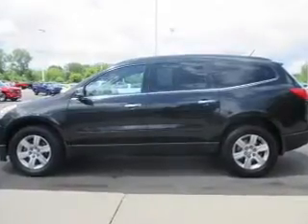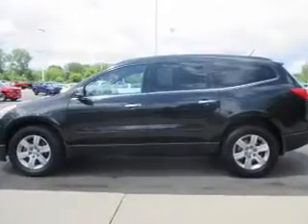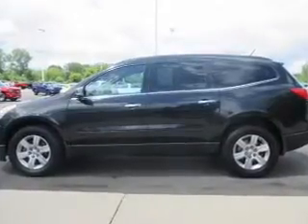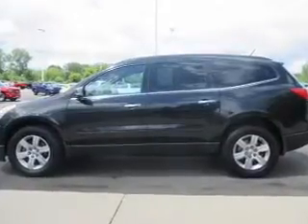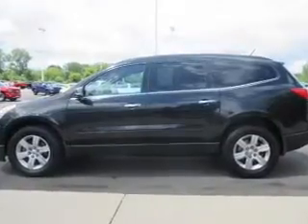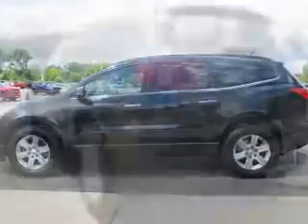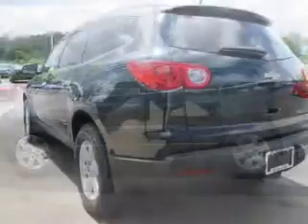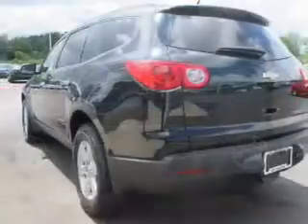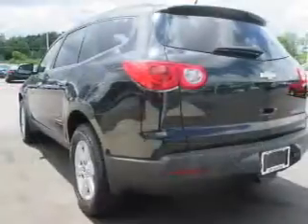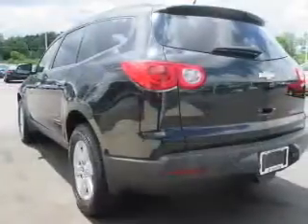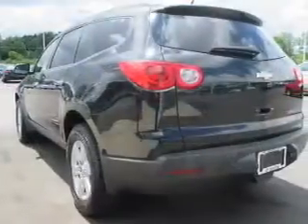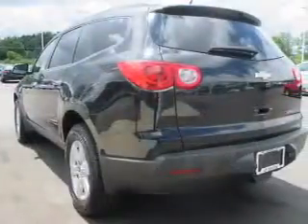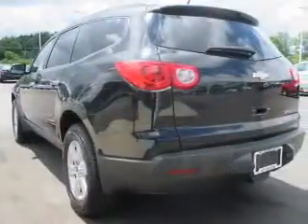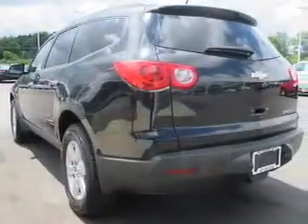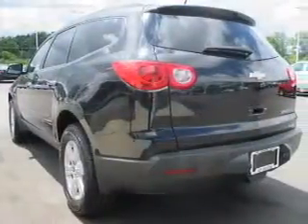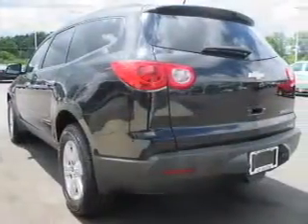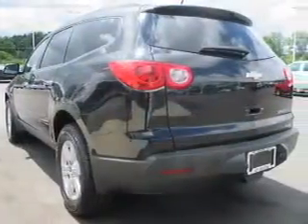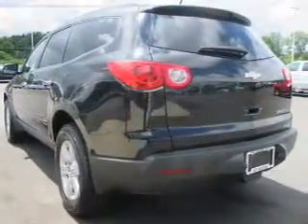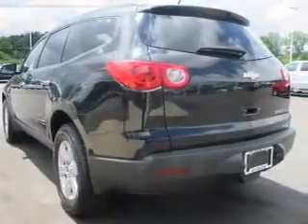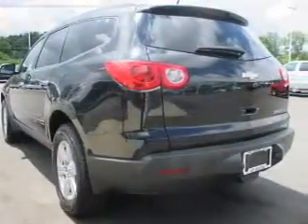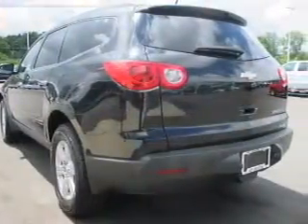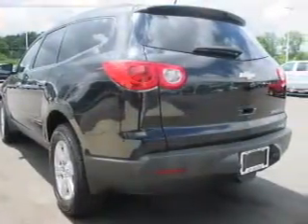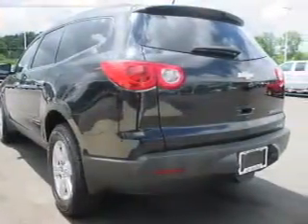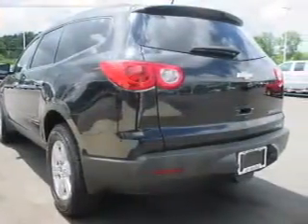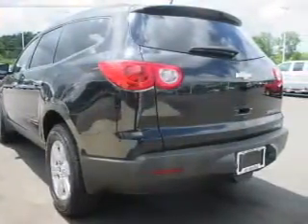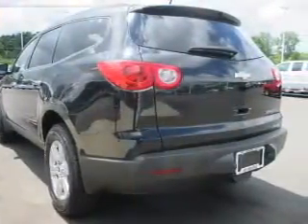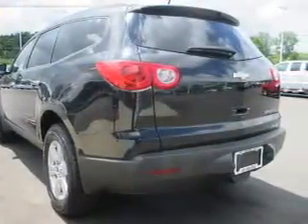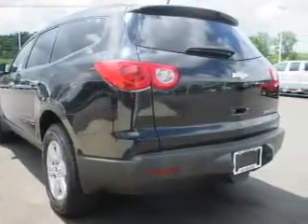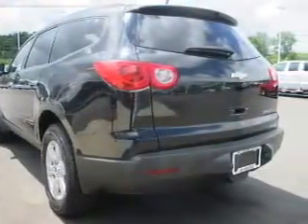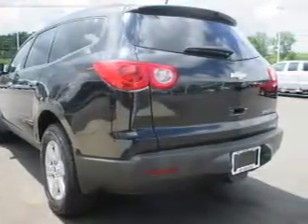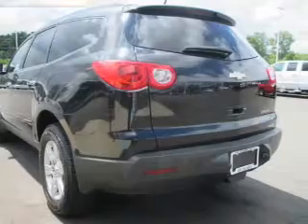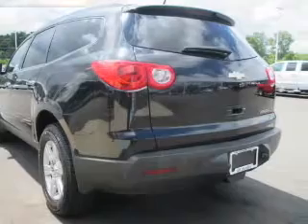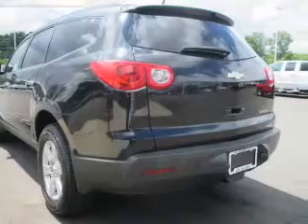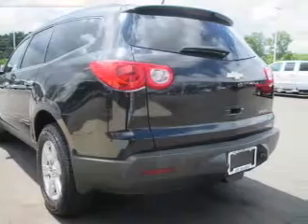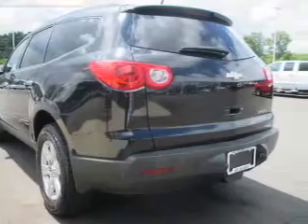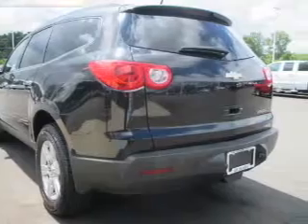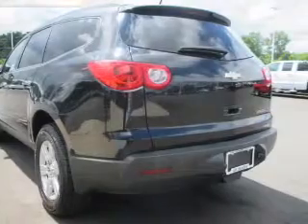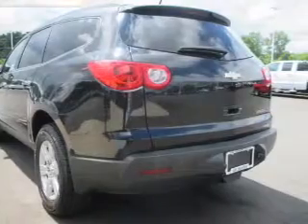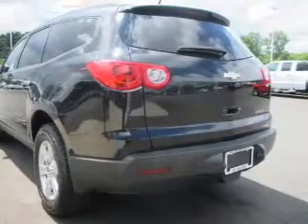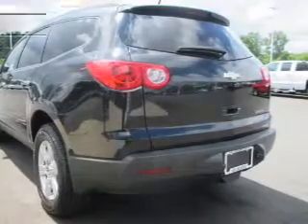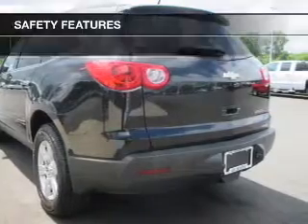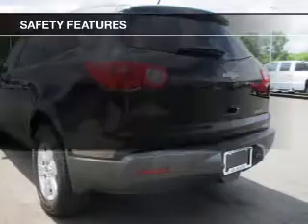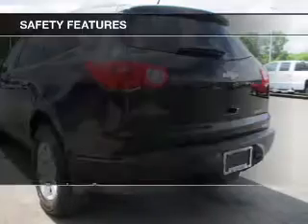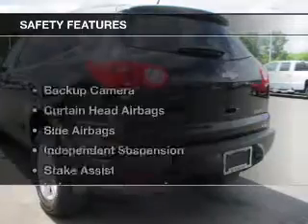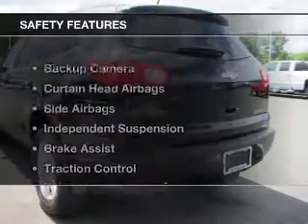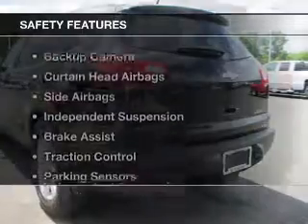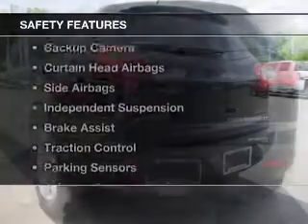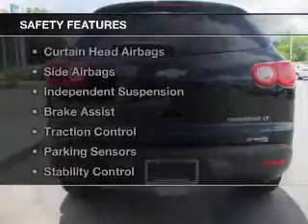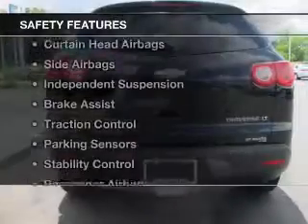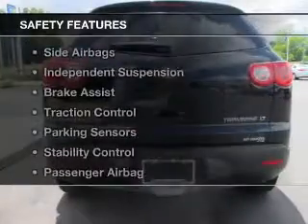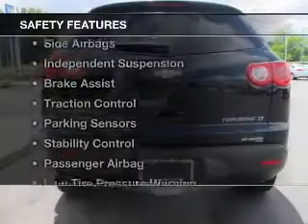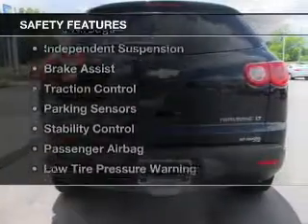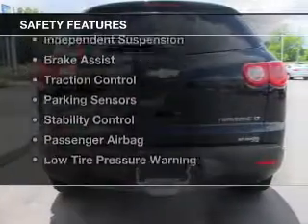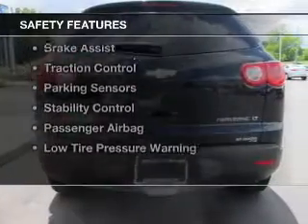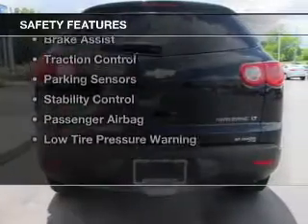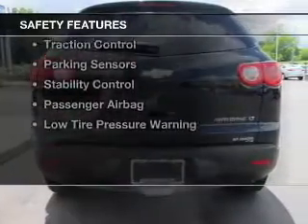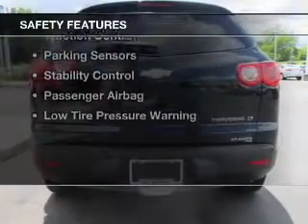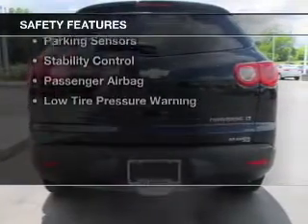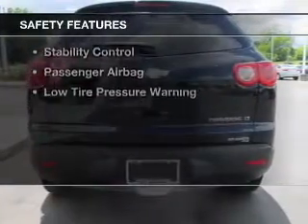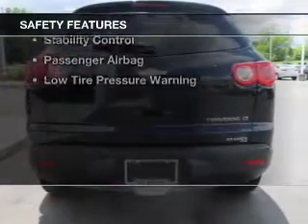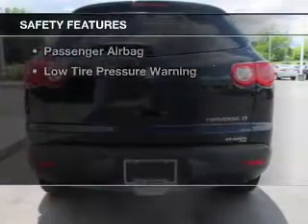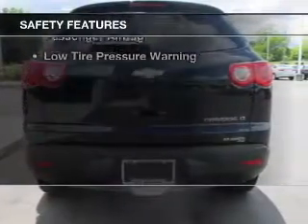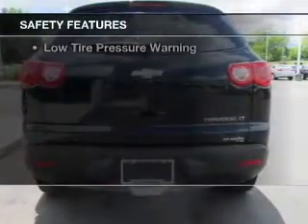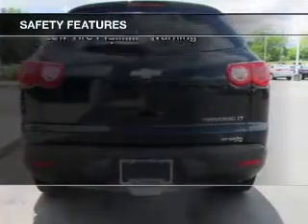Additional features include alloy rims, auto dimming mirrors, automatic climate control, and a spoiler. Safety was made a priority with these features.